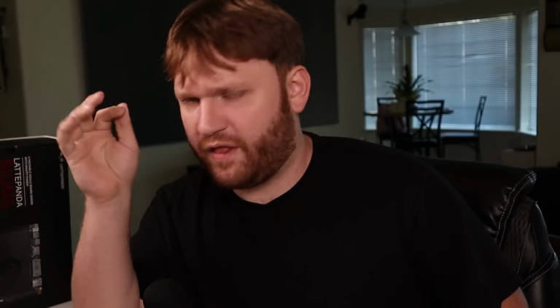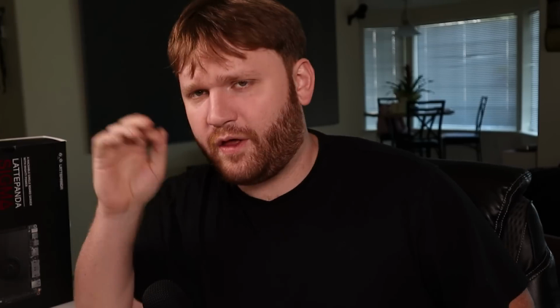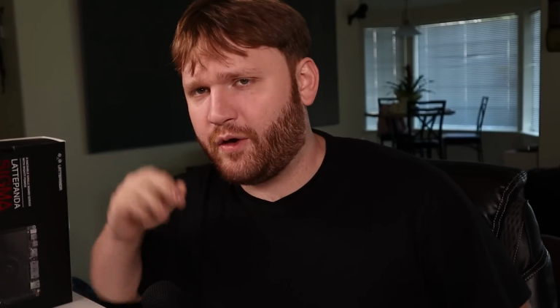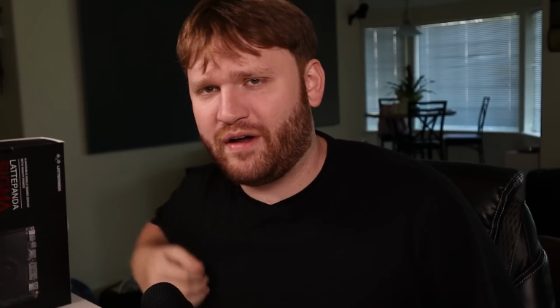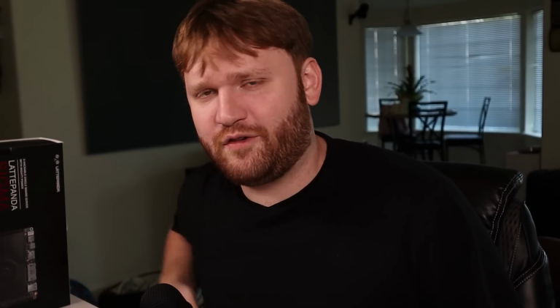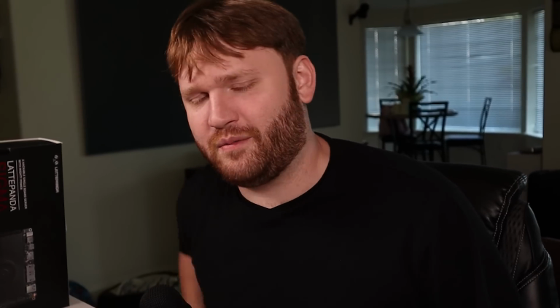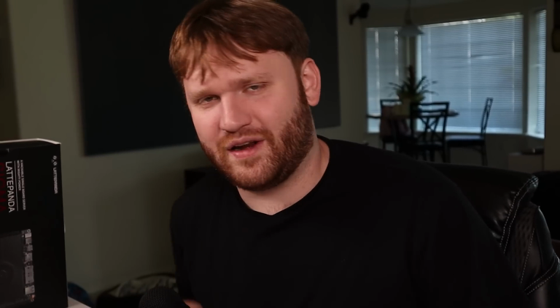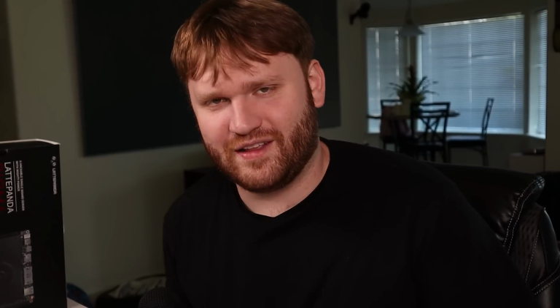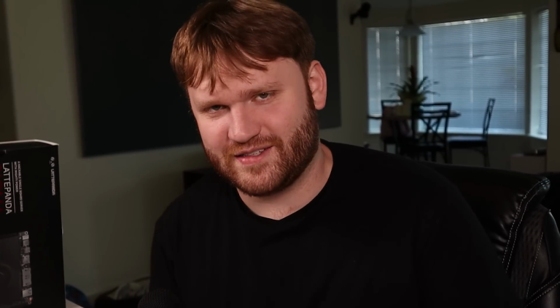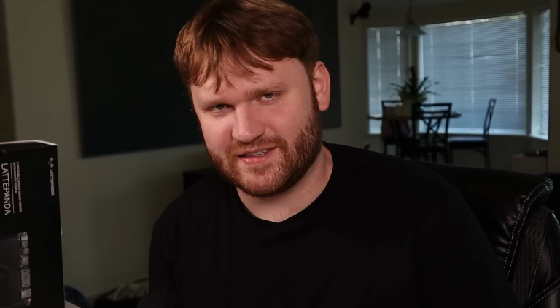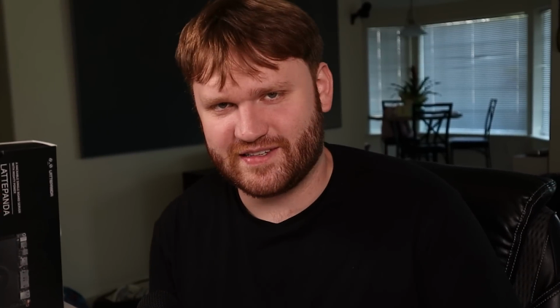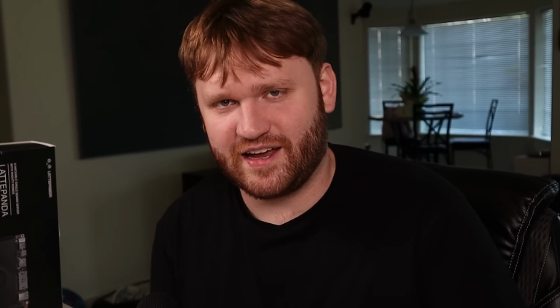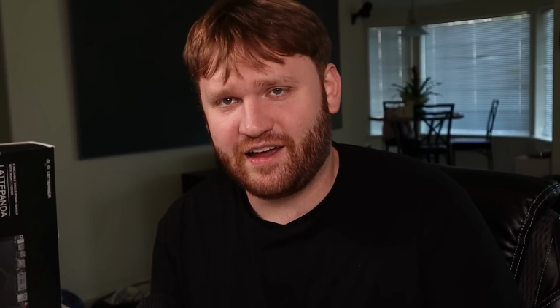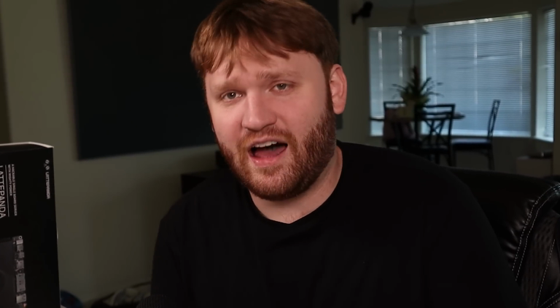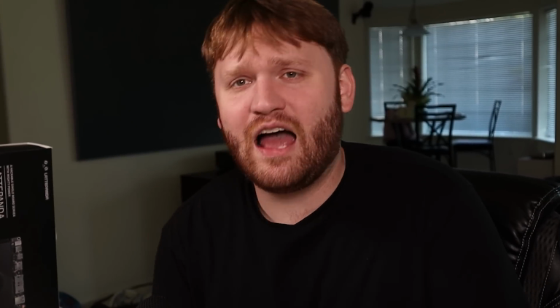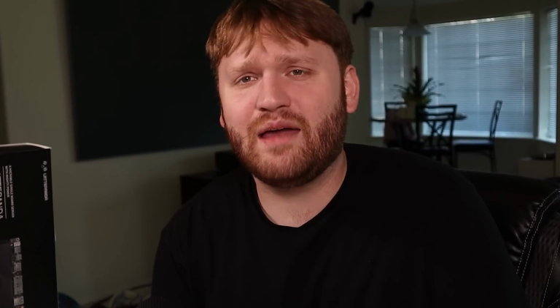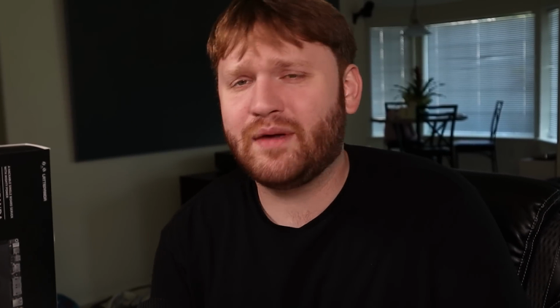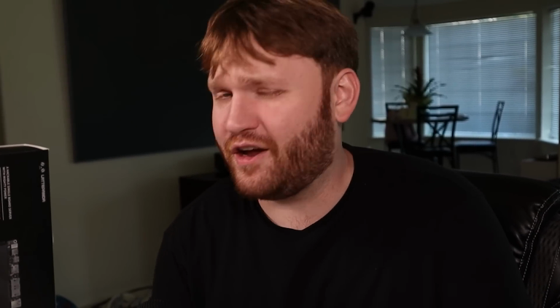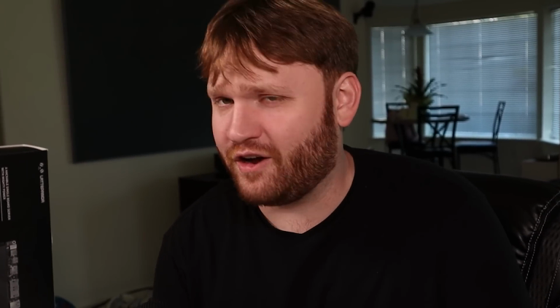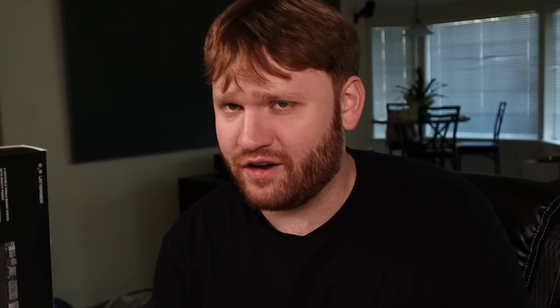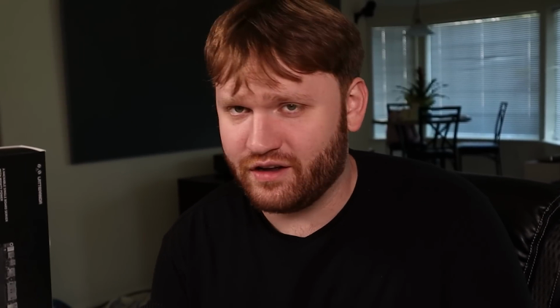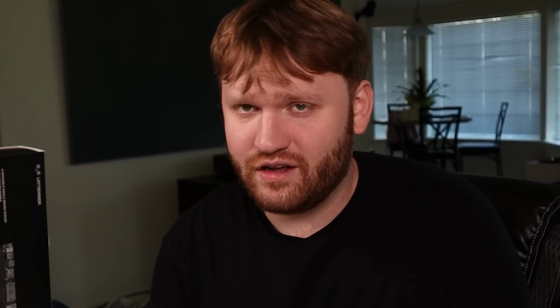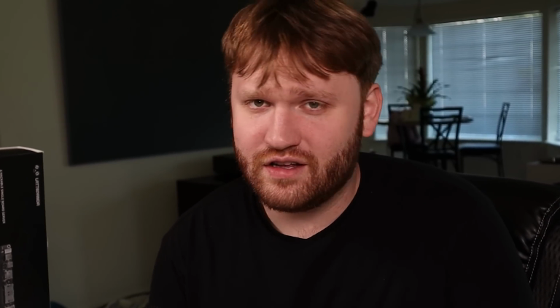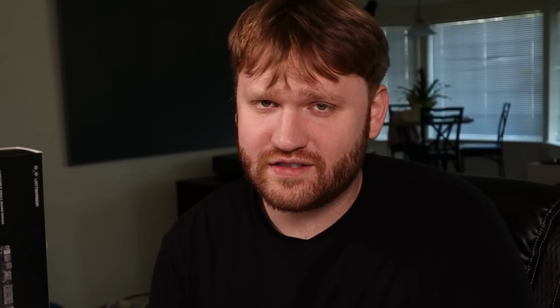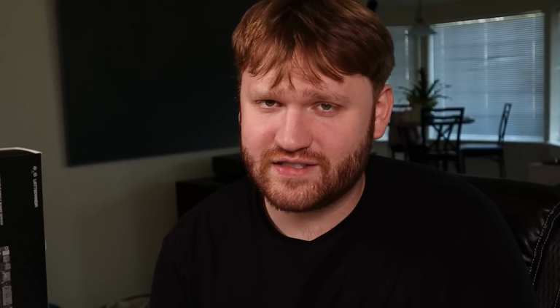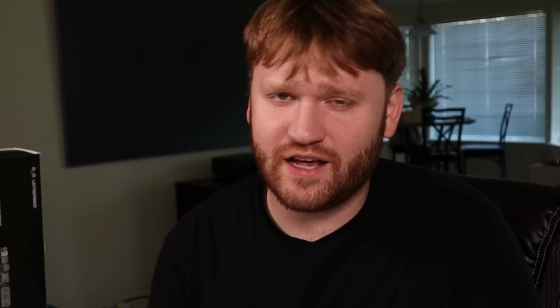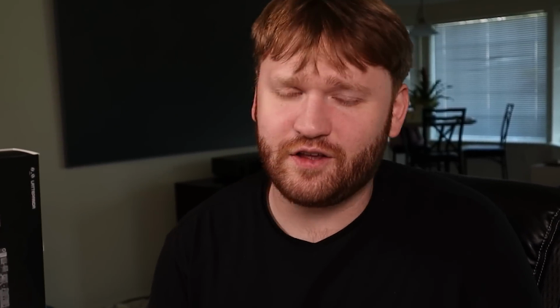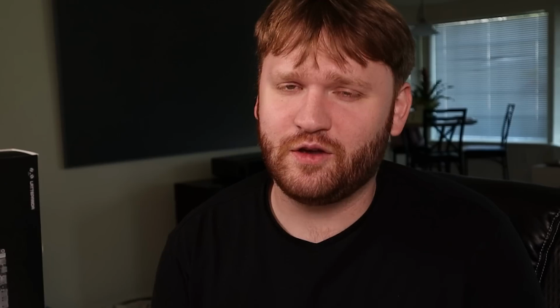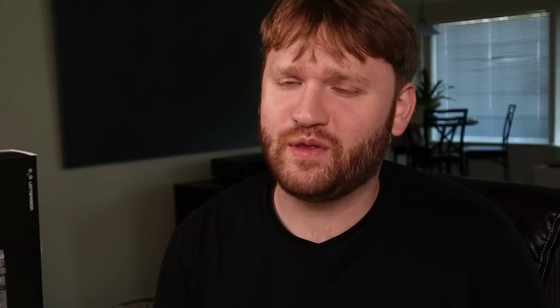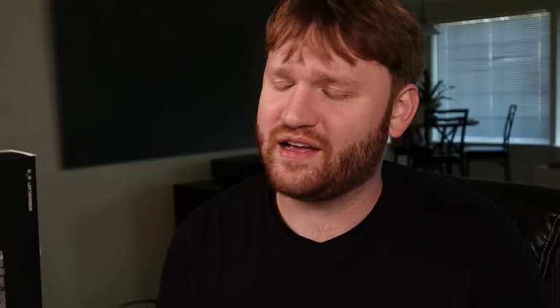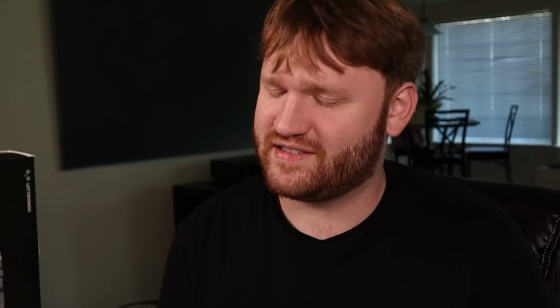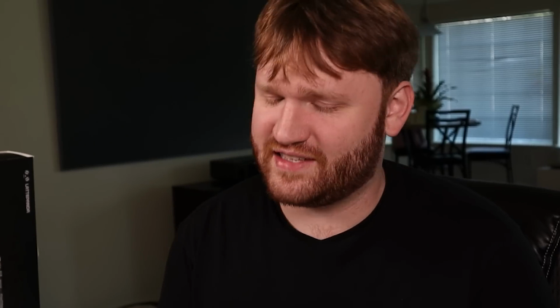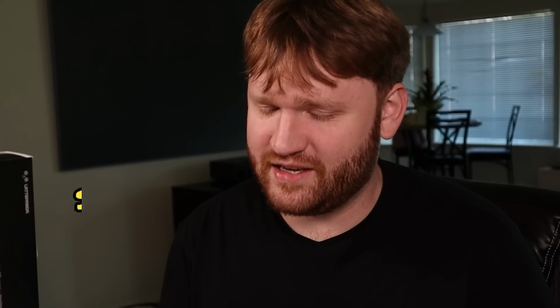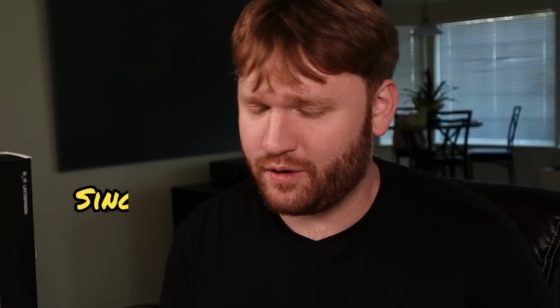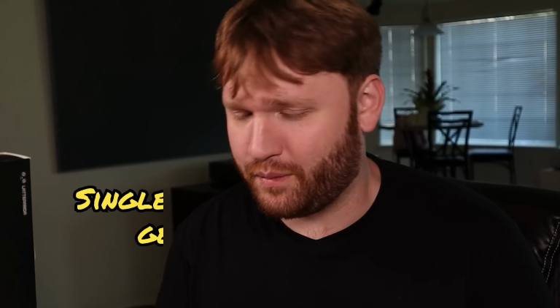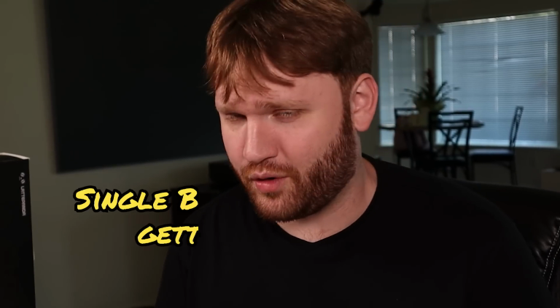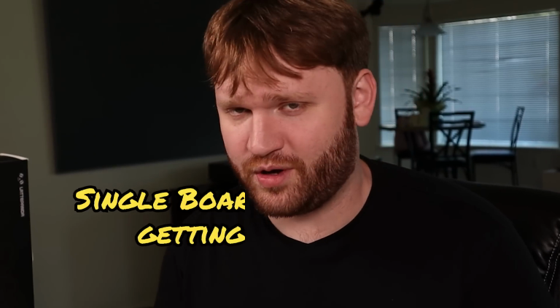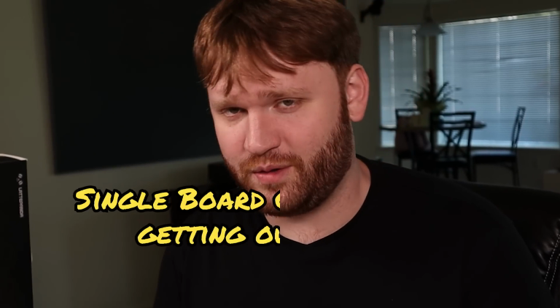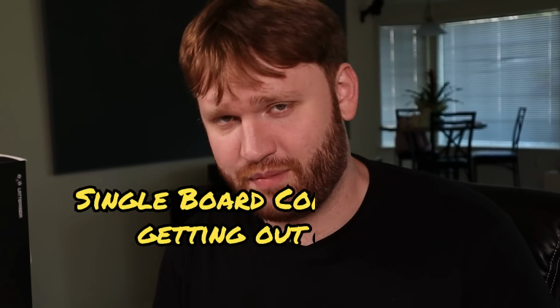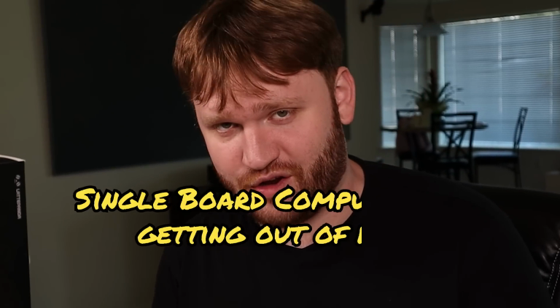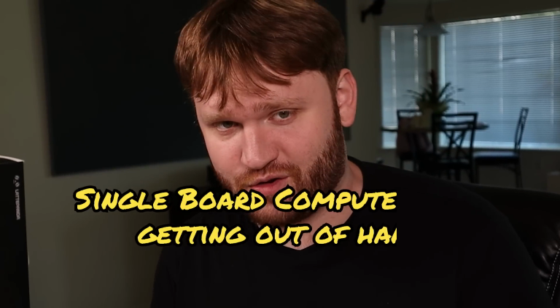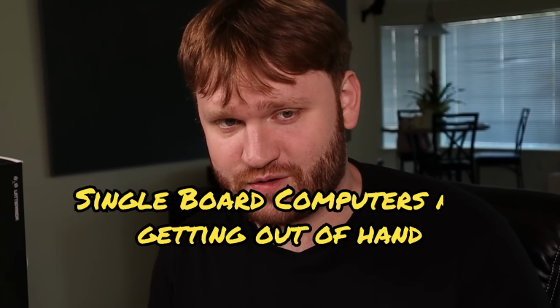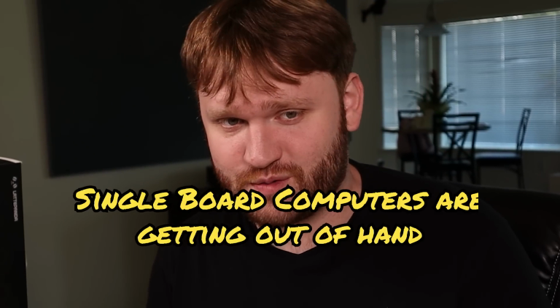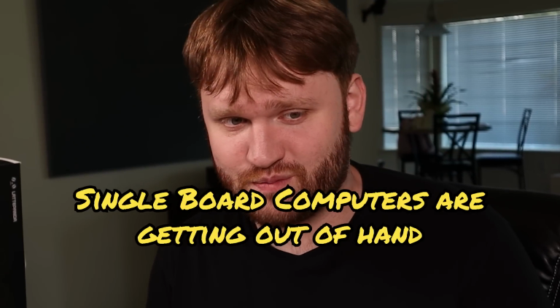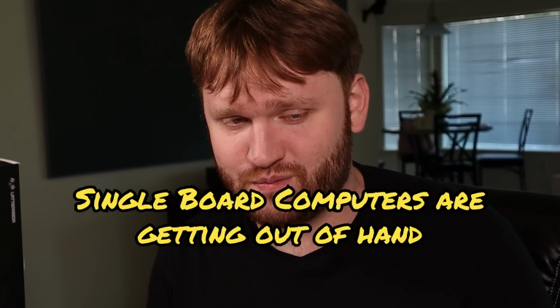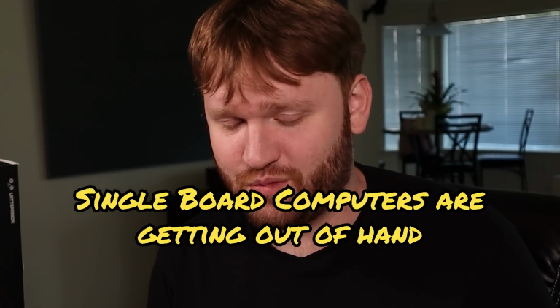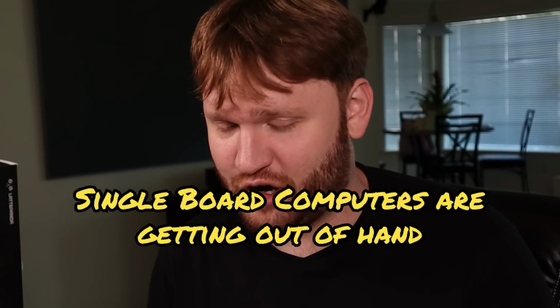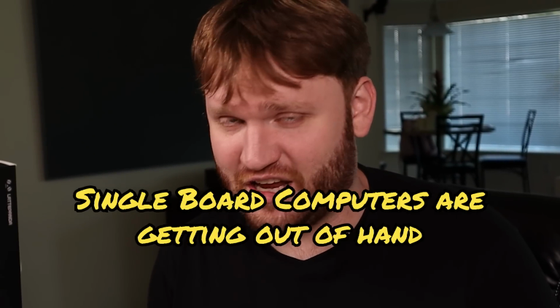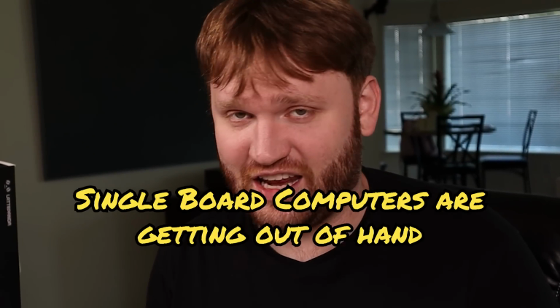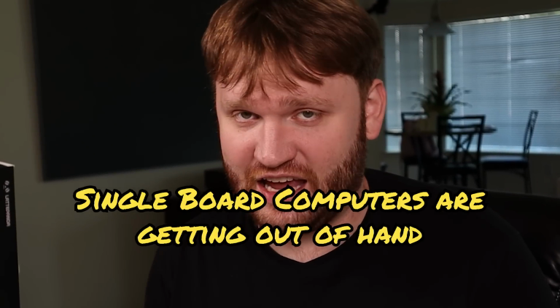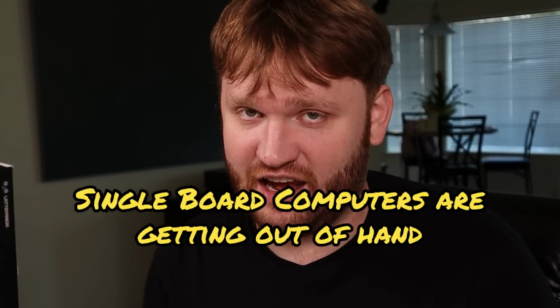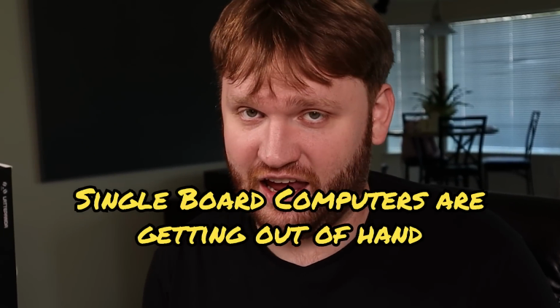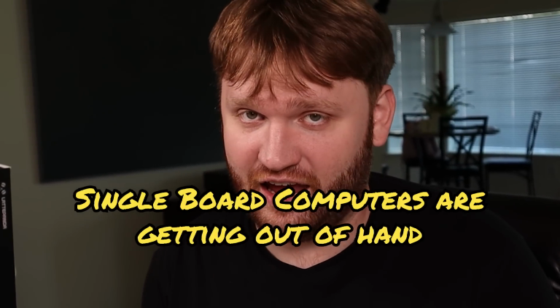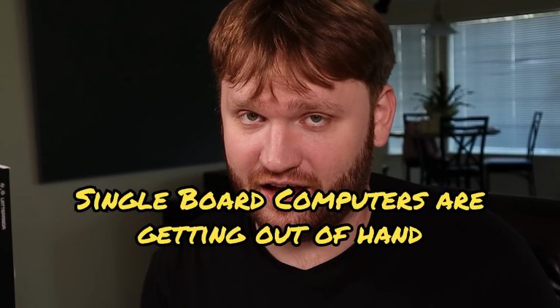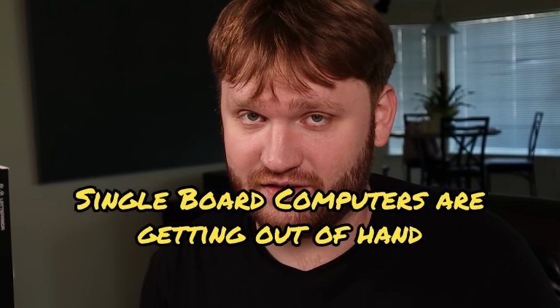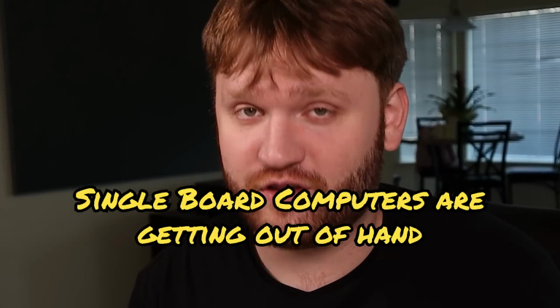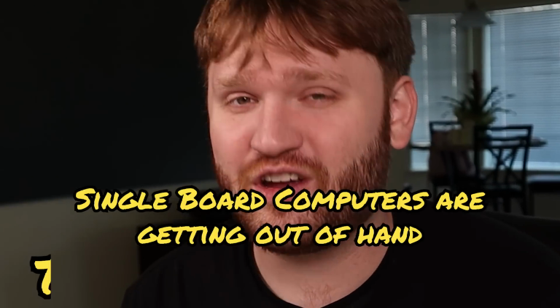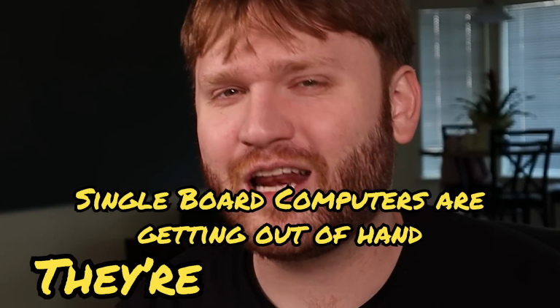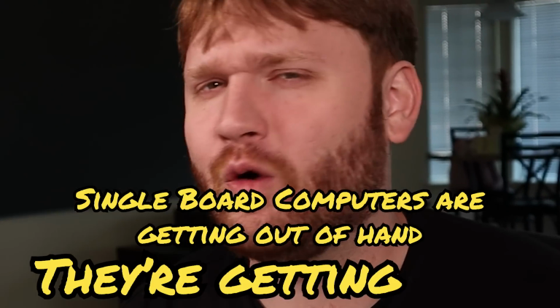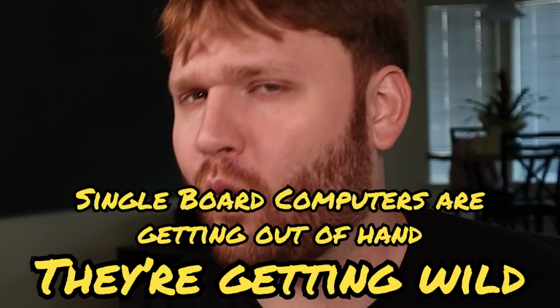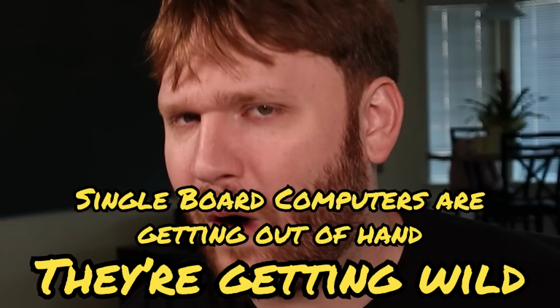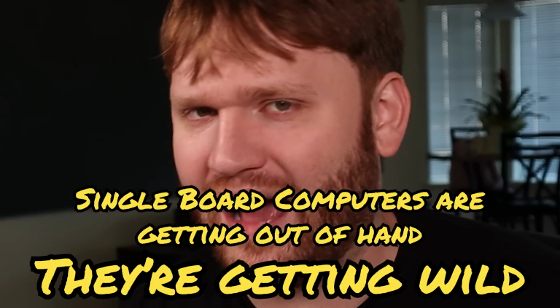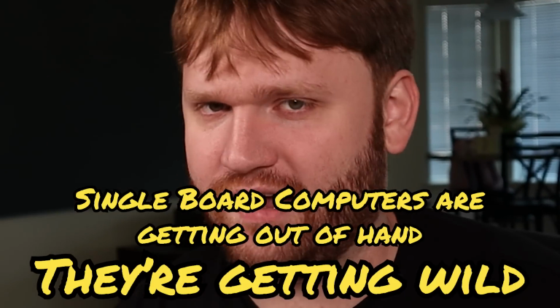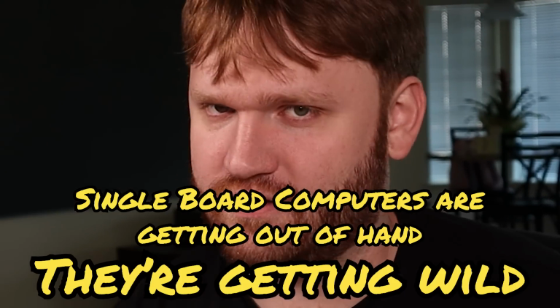Hello everybody, this is Taka. I am here to tell you that single board computers are getting out of hand. They're getting wild.